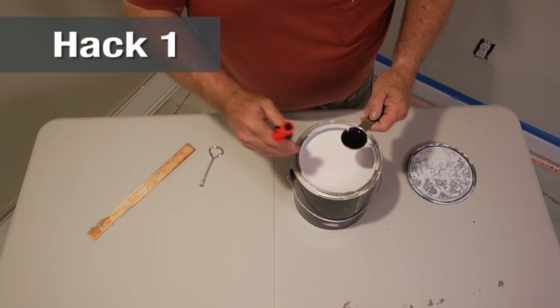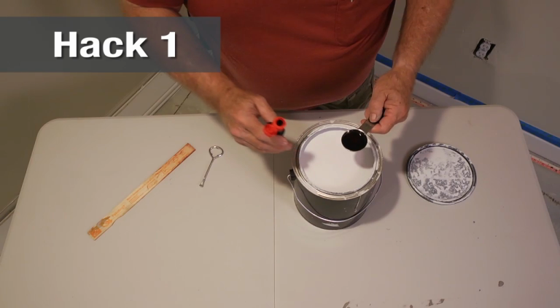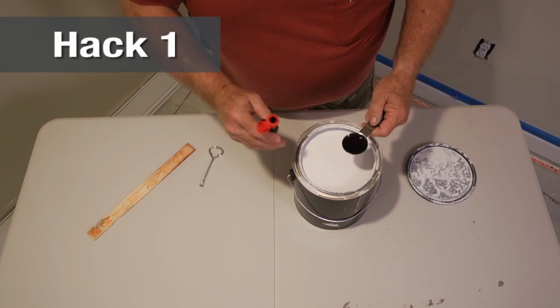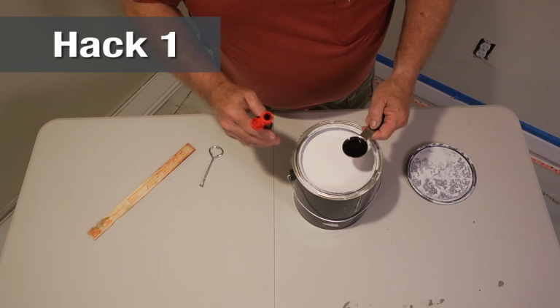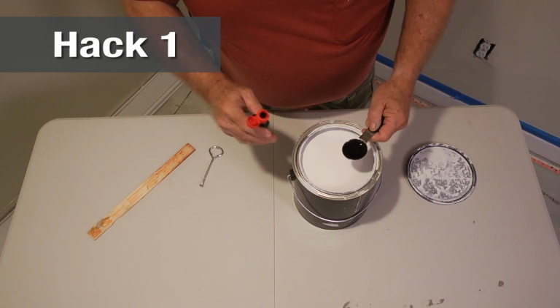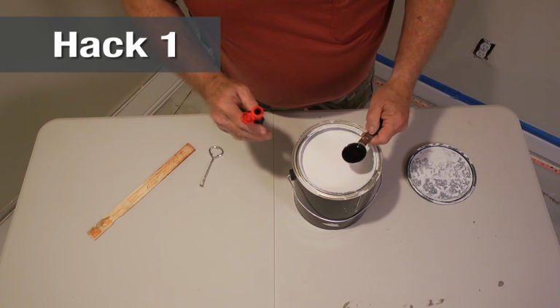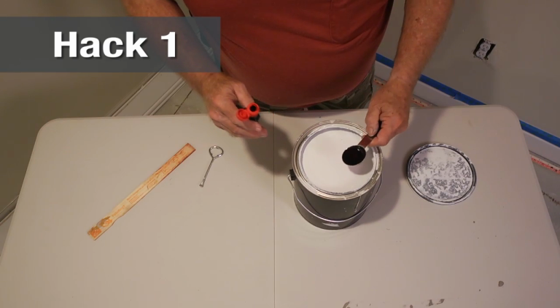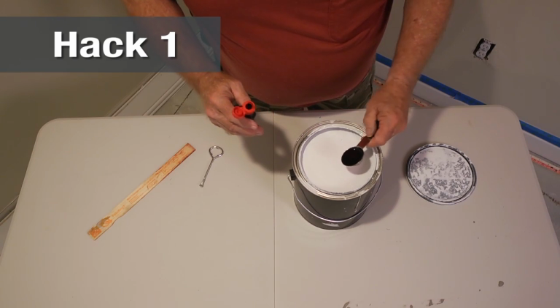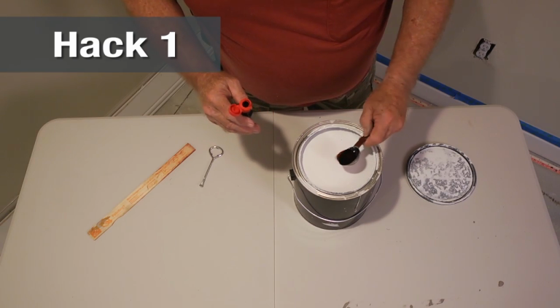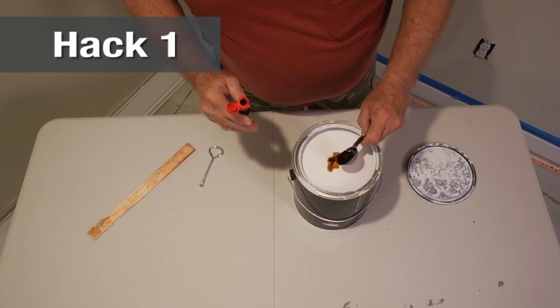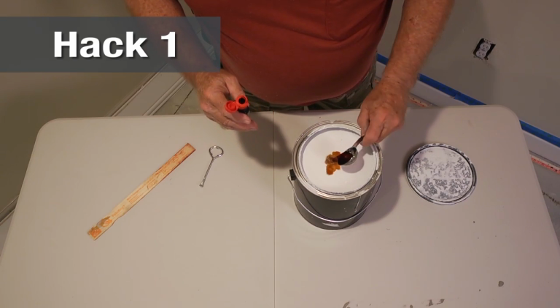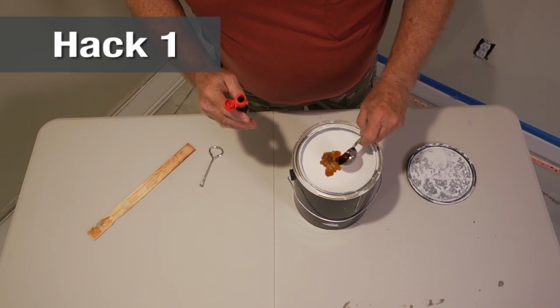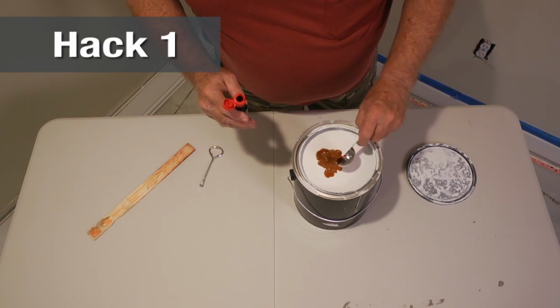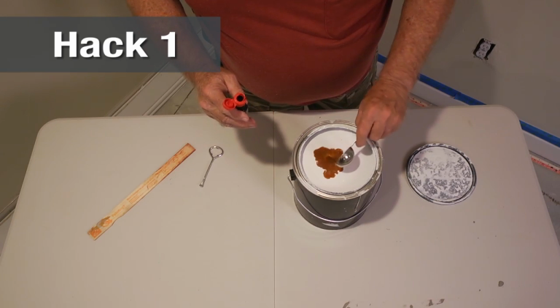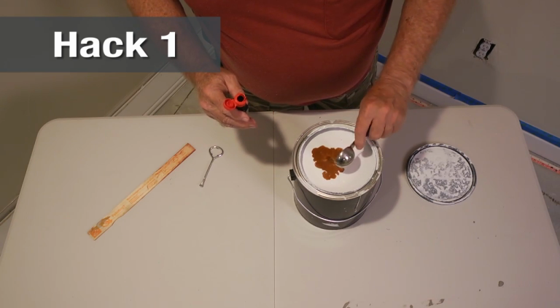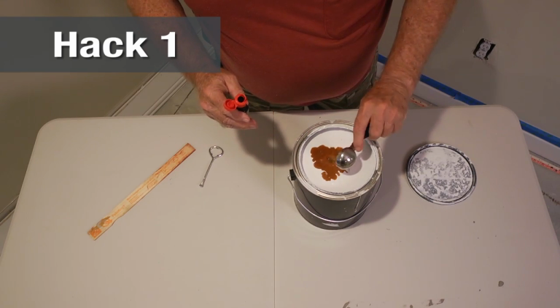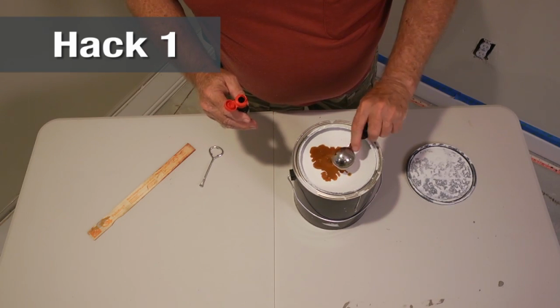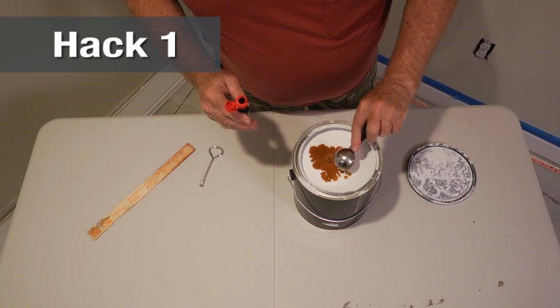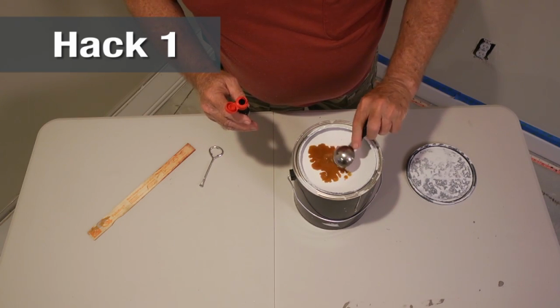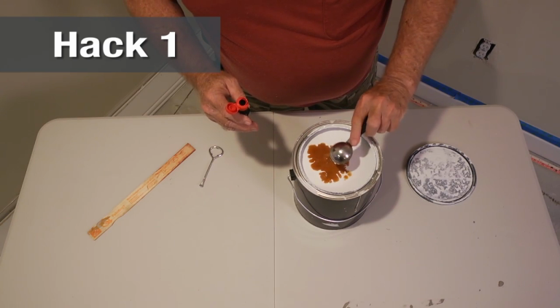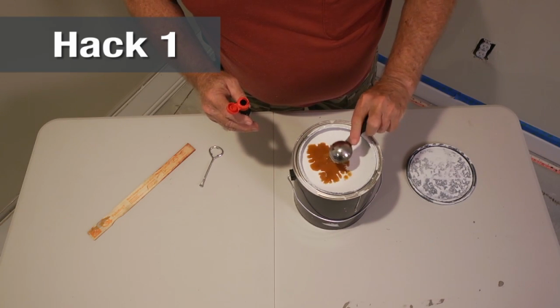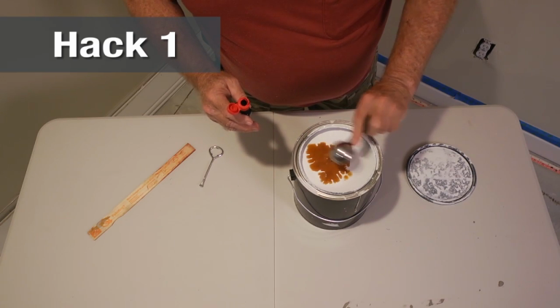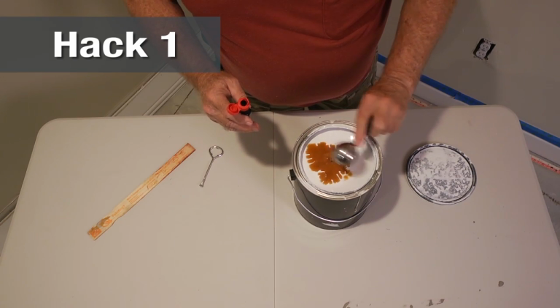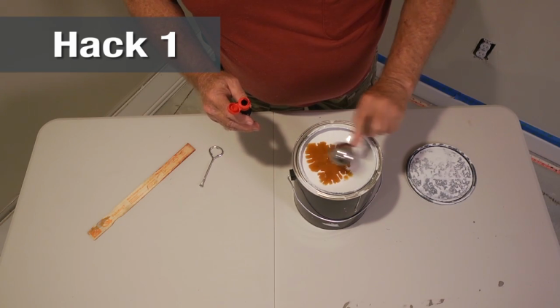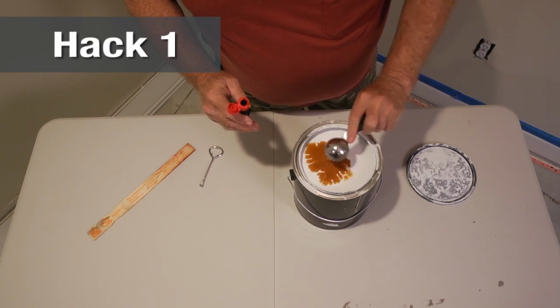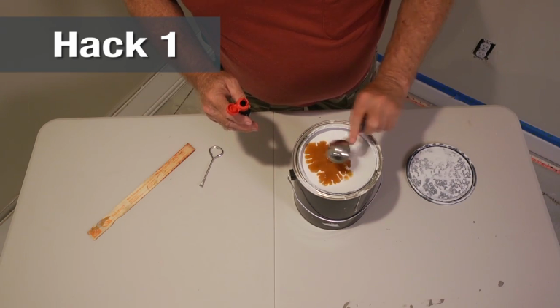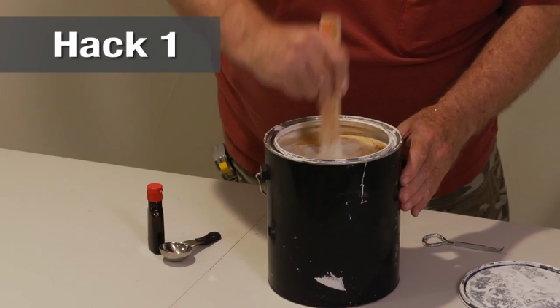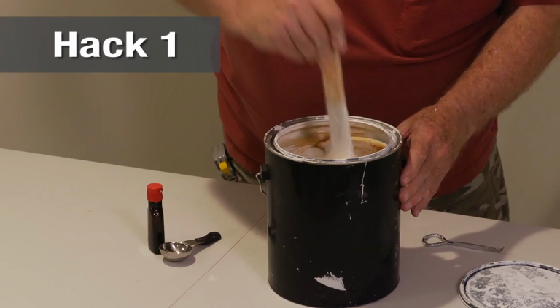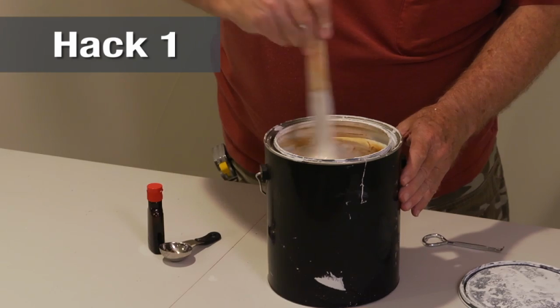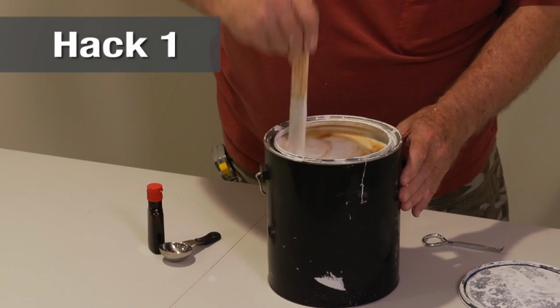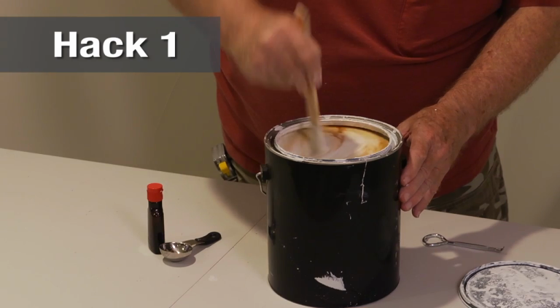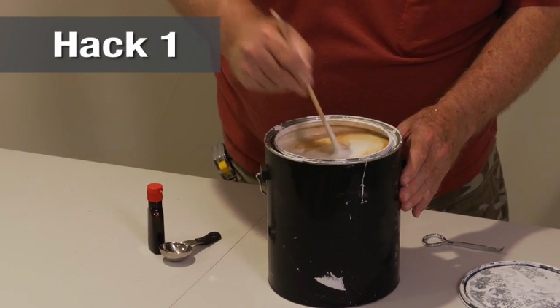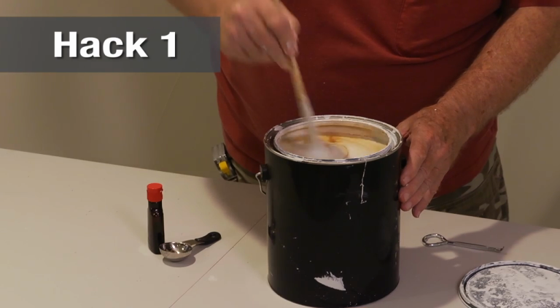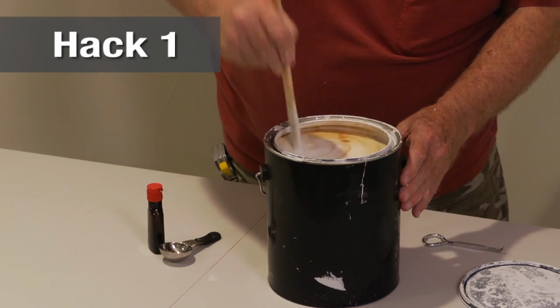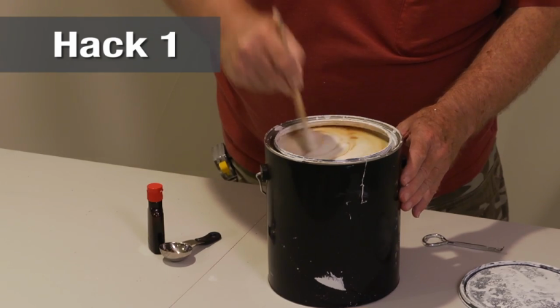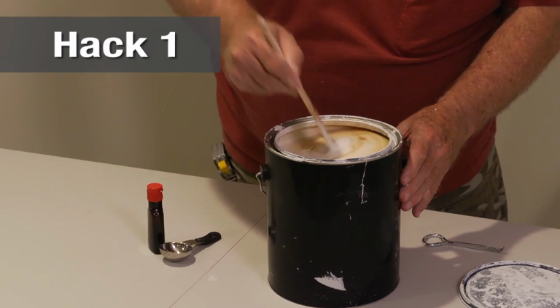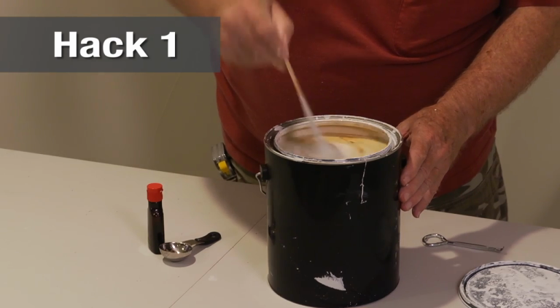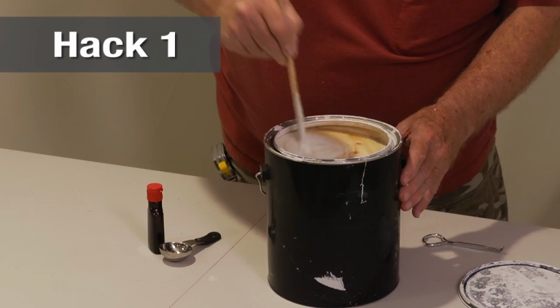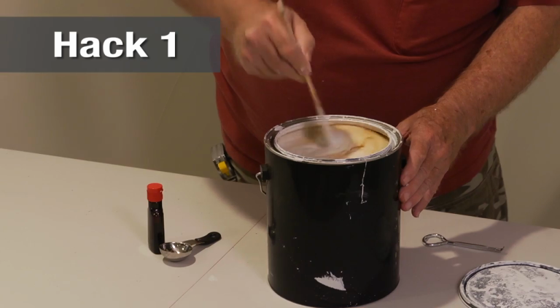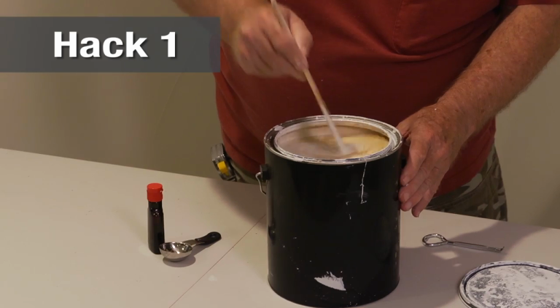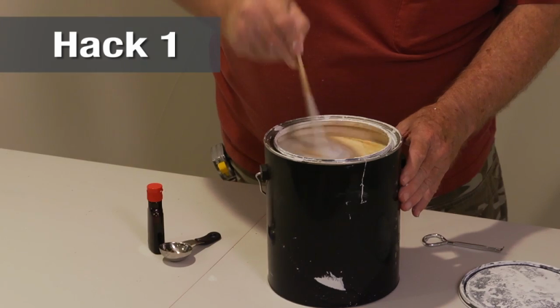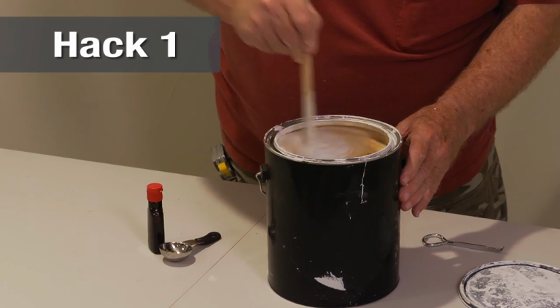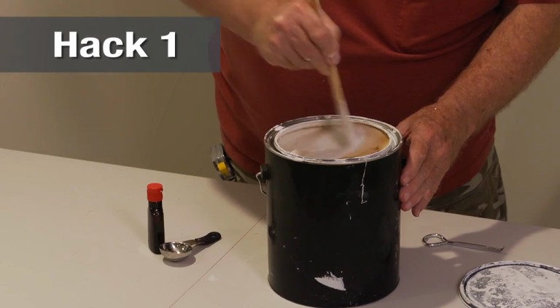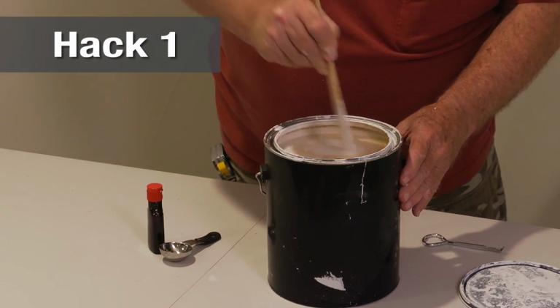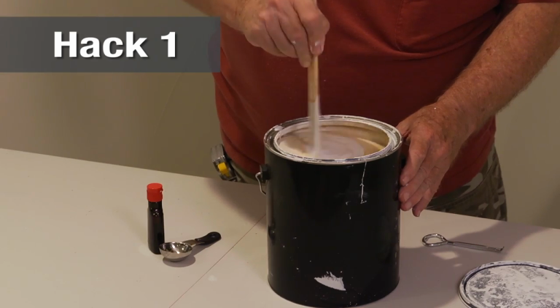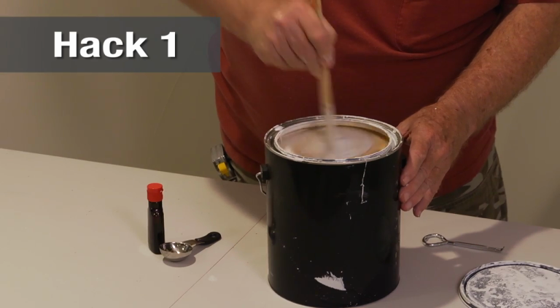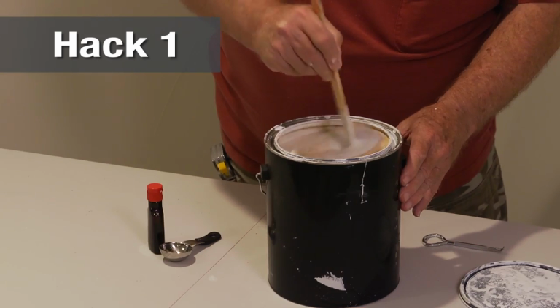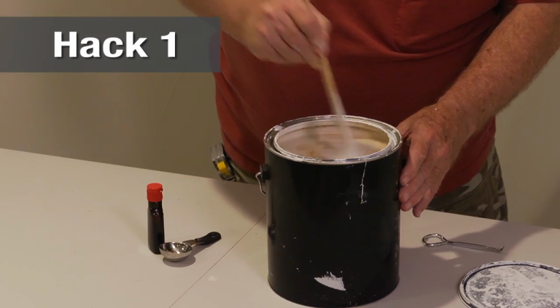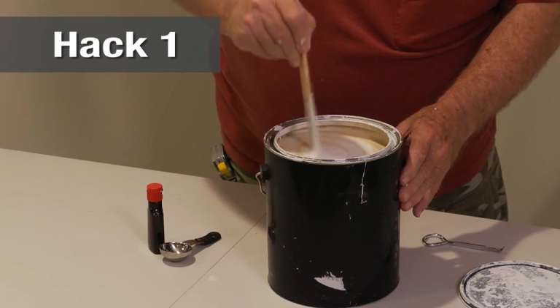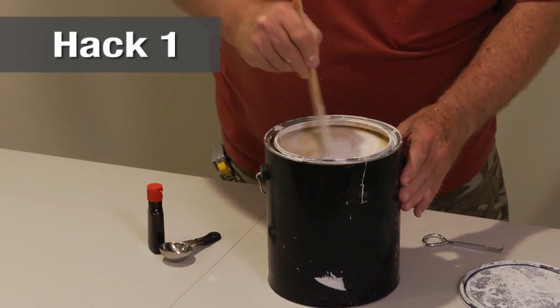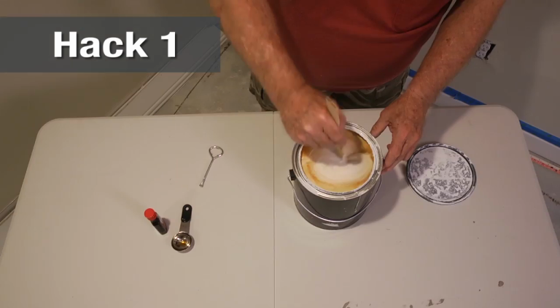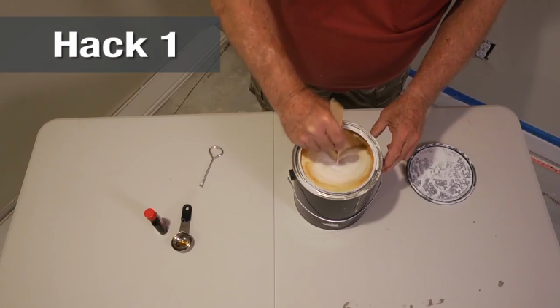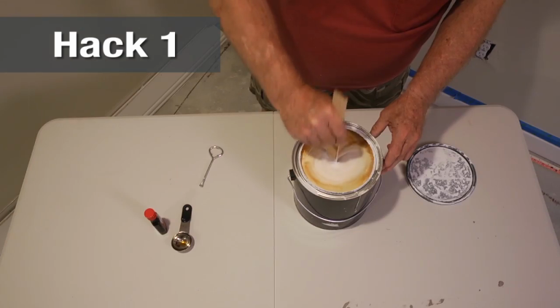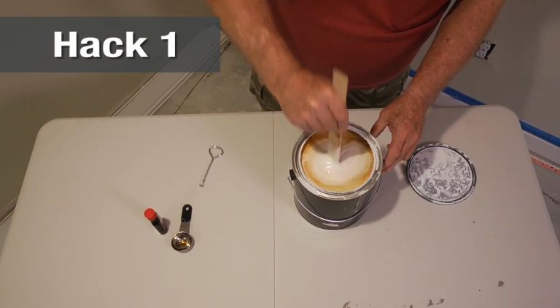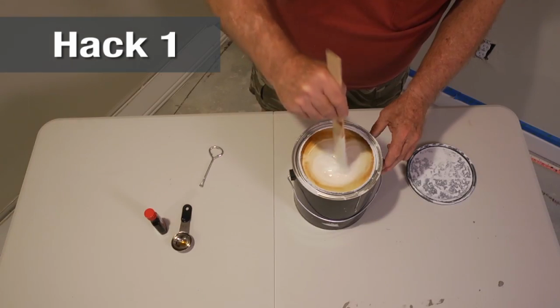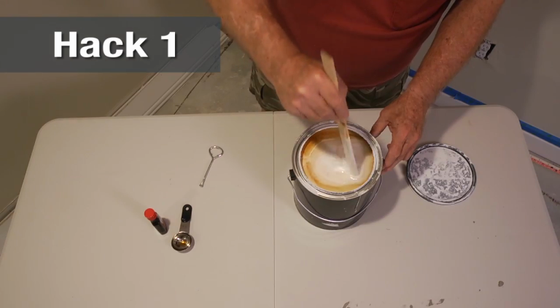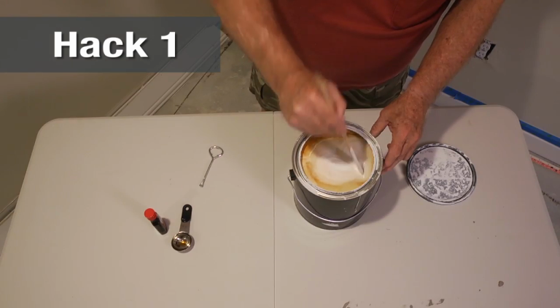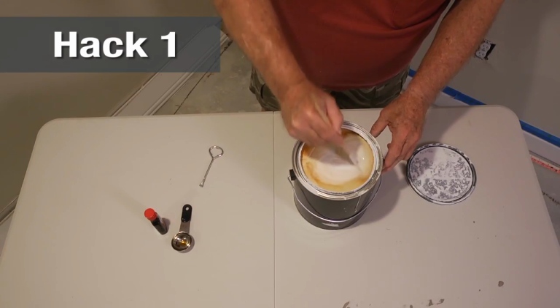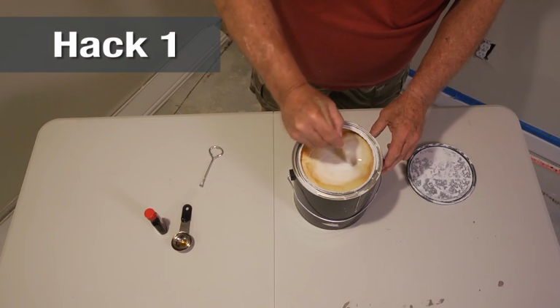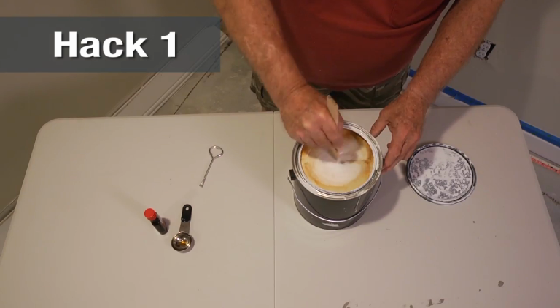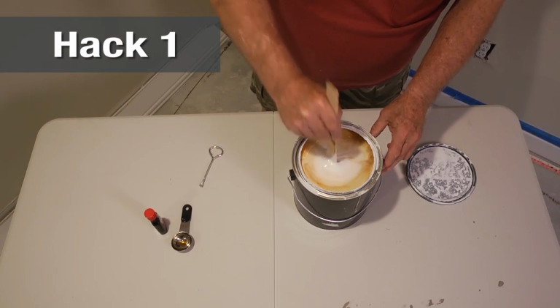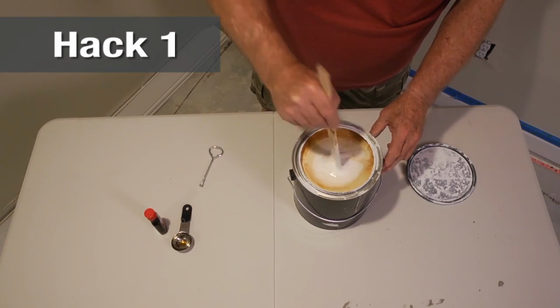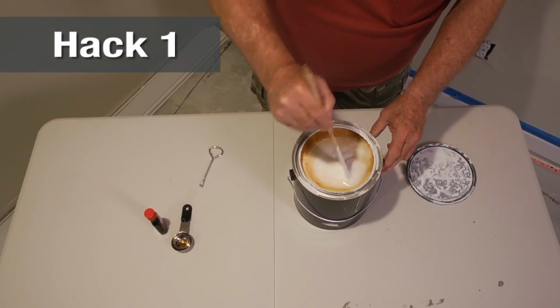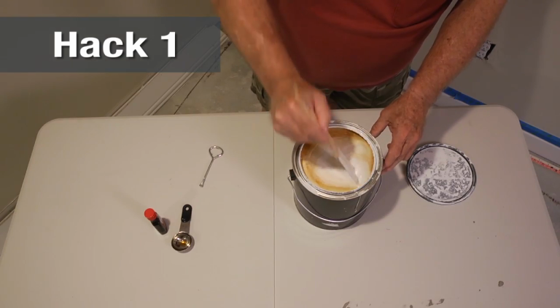Don't like the smell of paint? Add one tablespoon of vanilla extract. It won't affect the paint and it will make your home smell great.